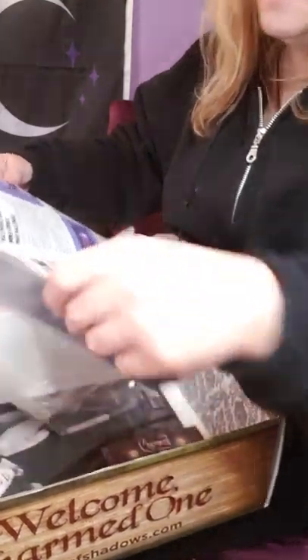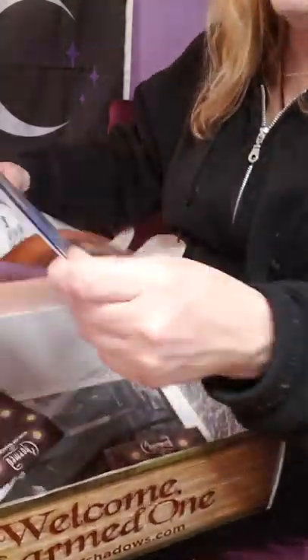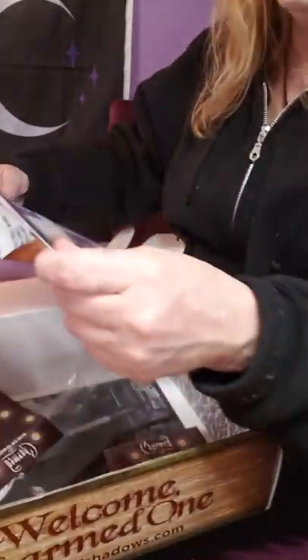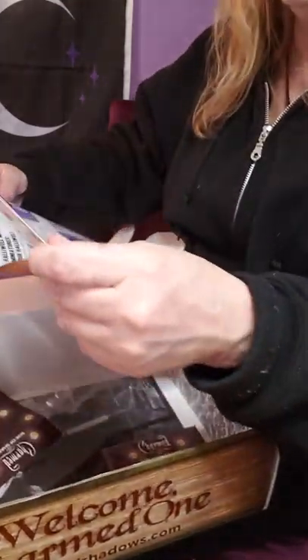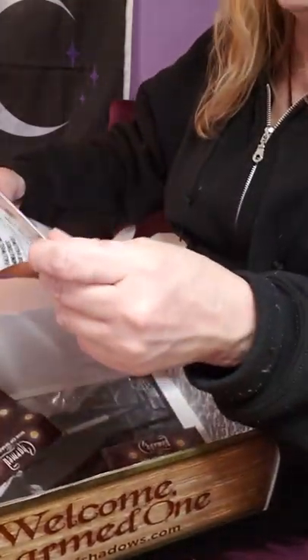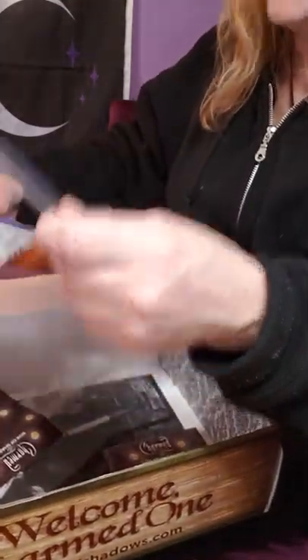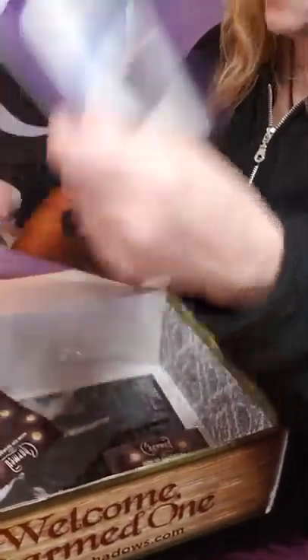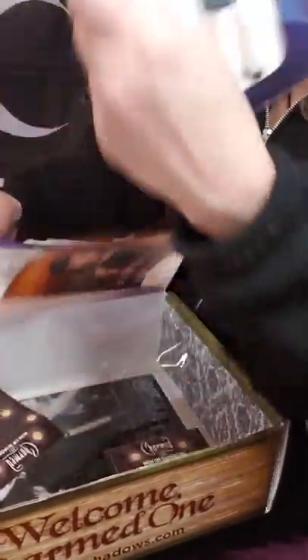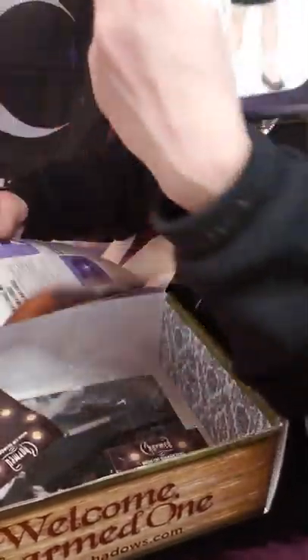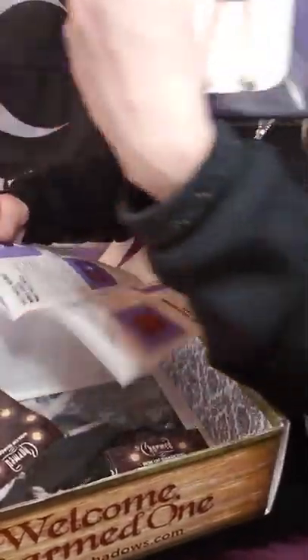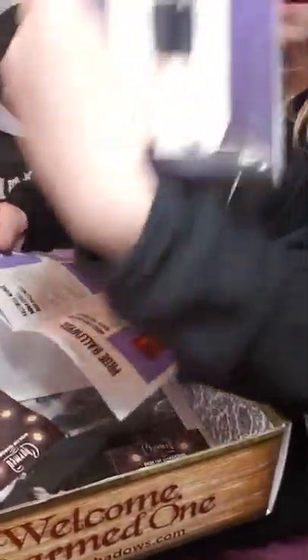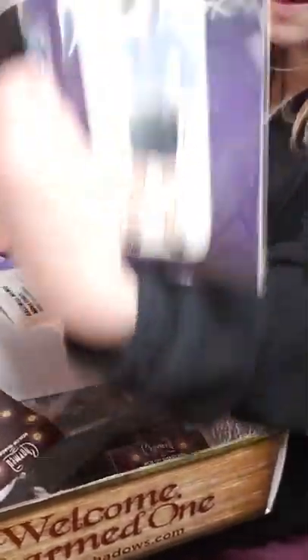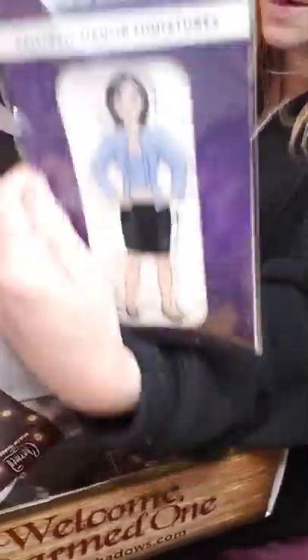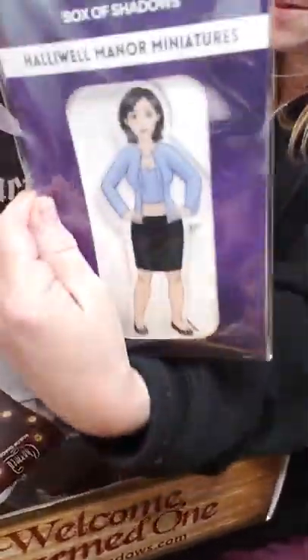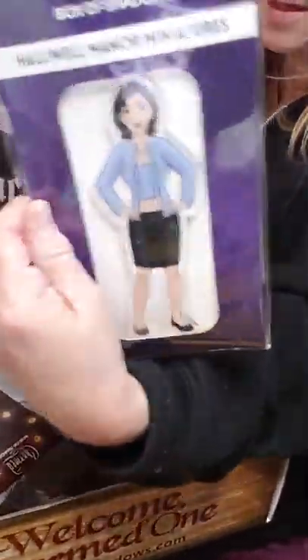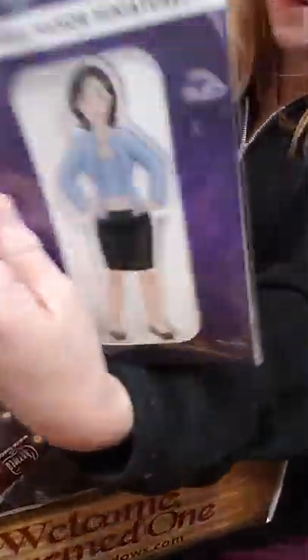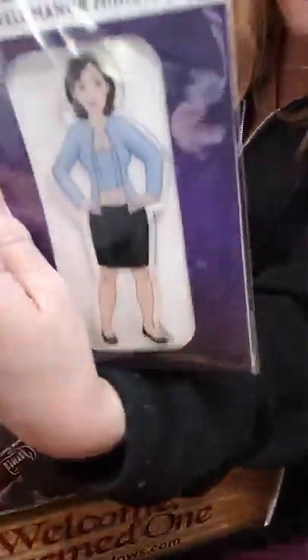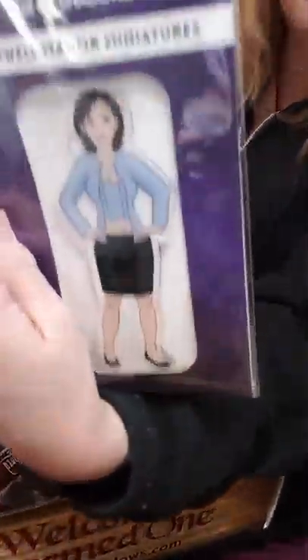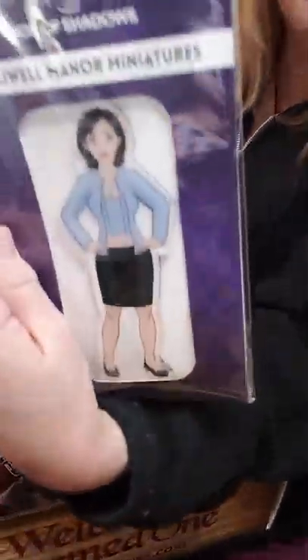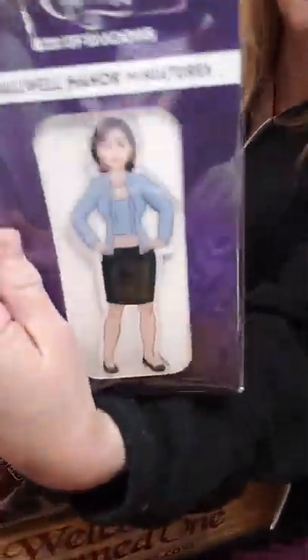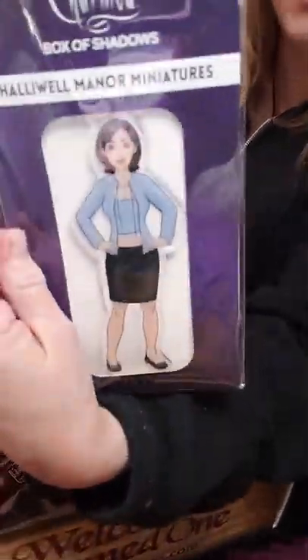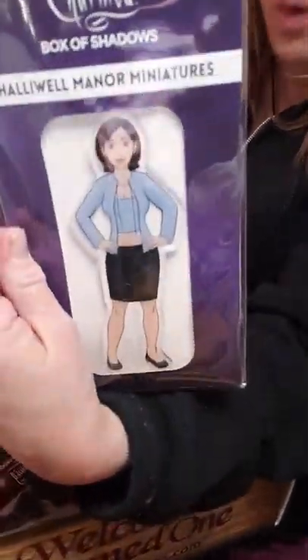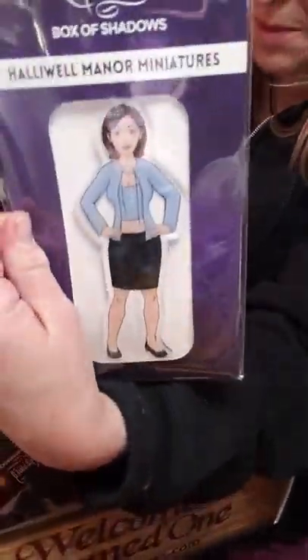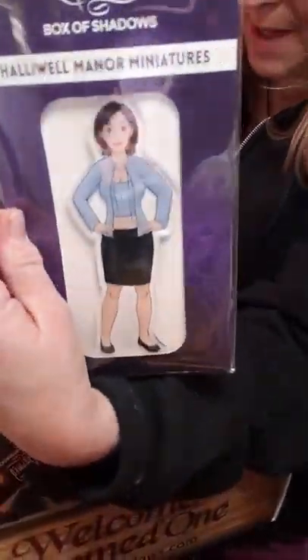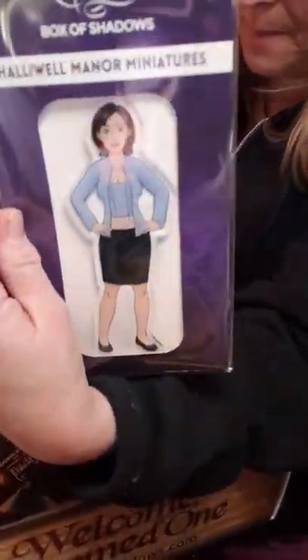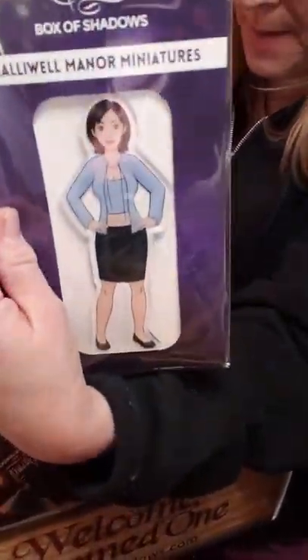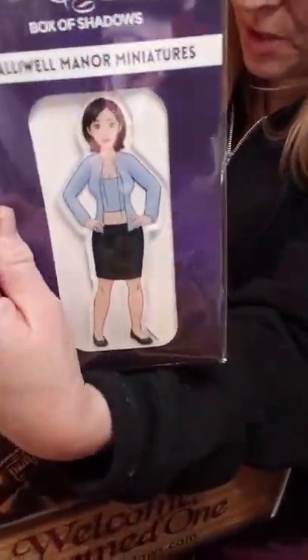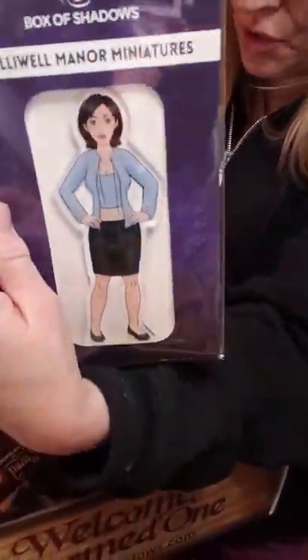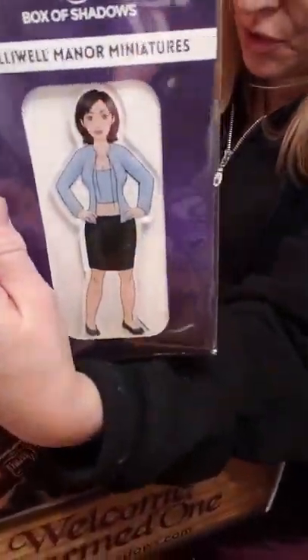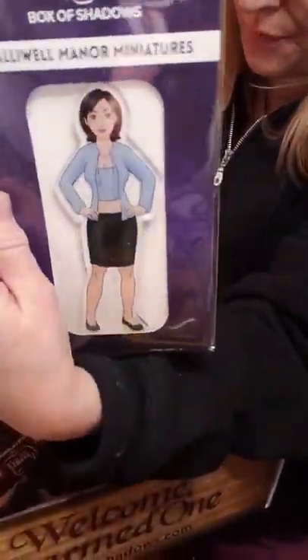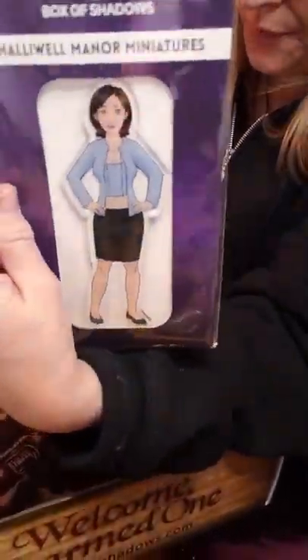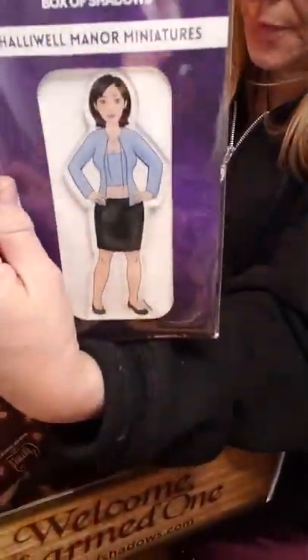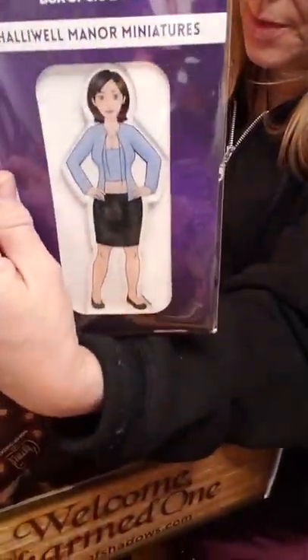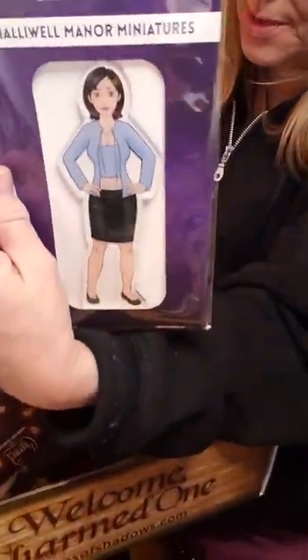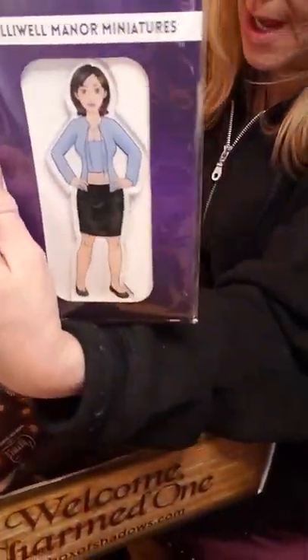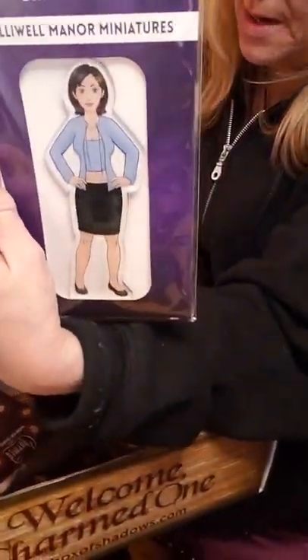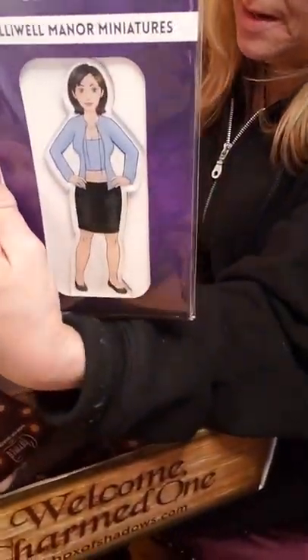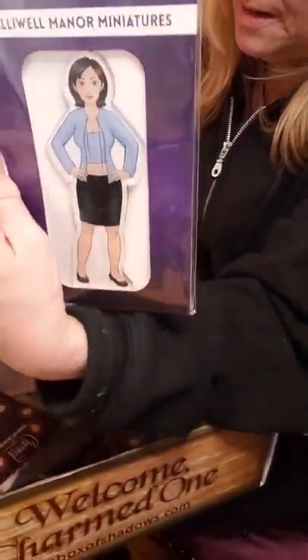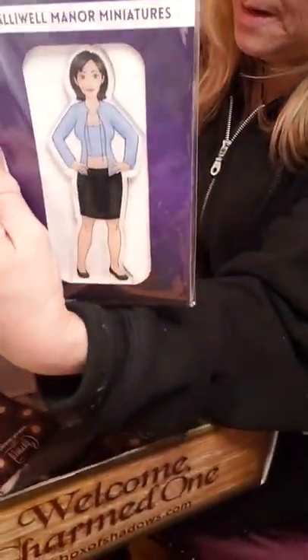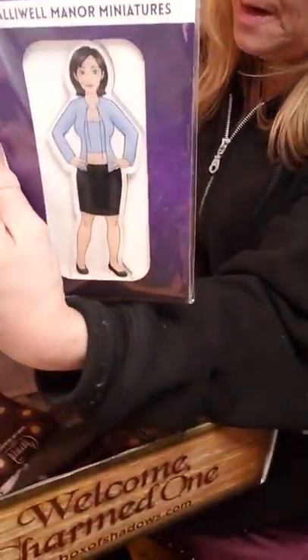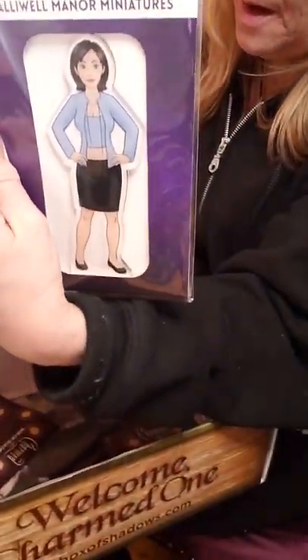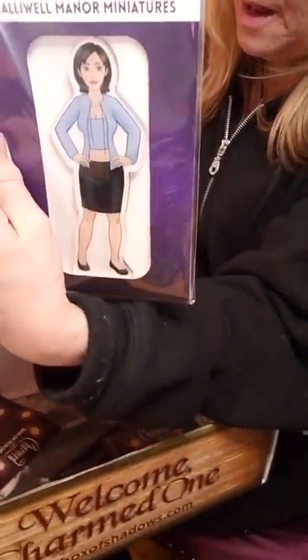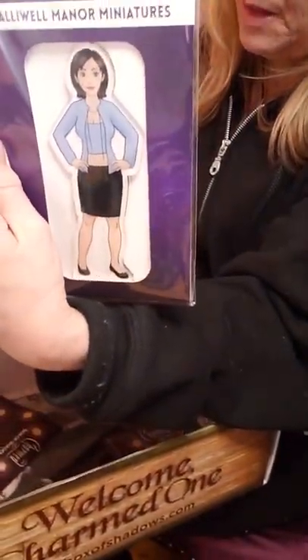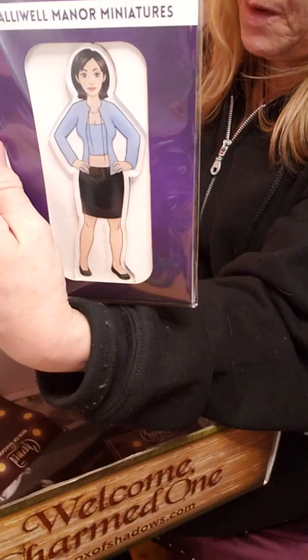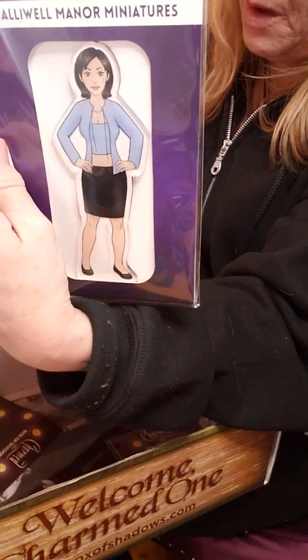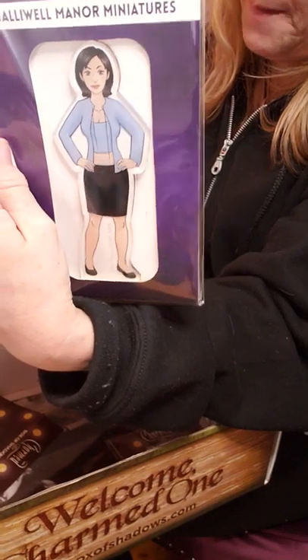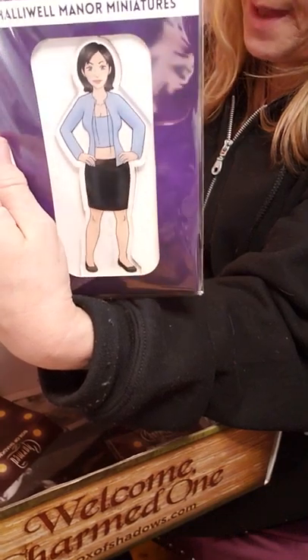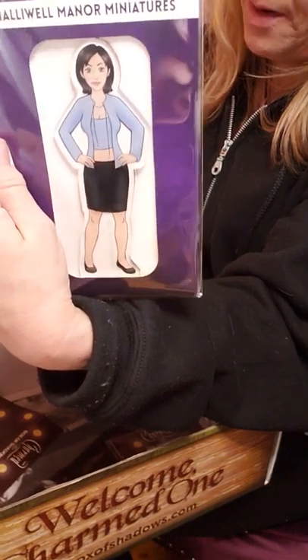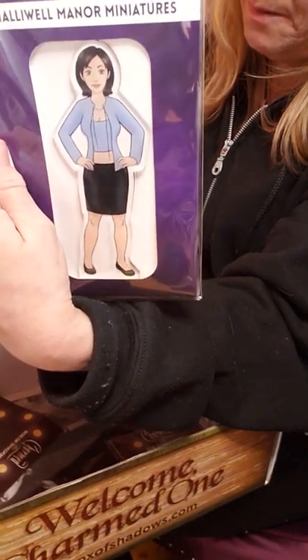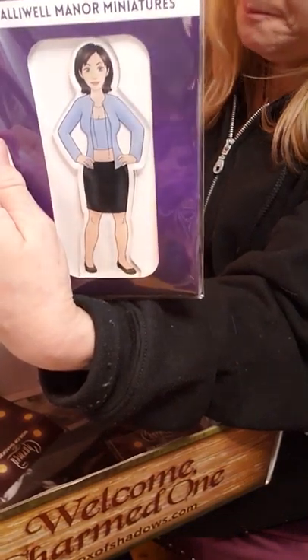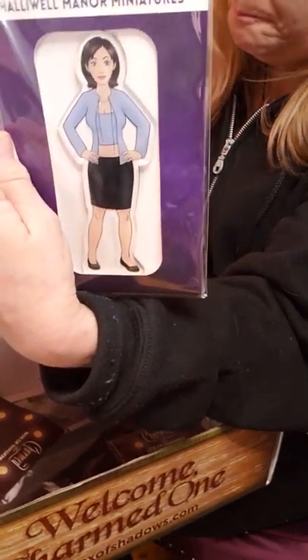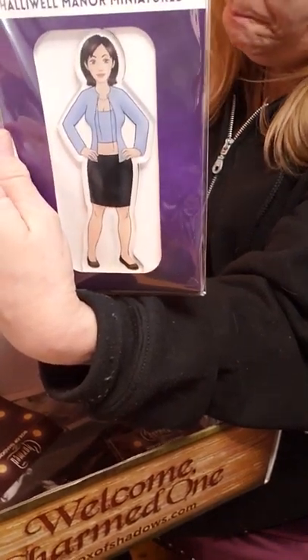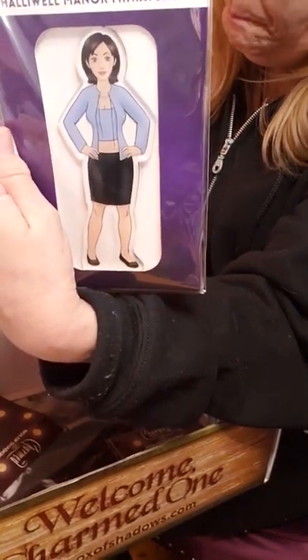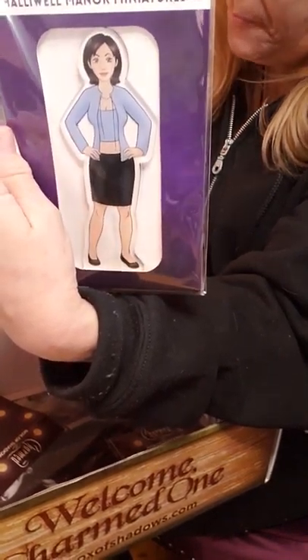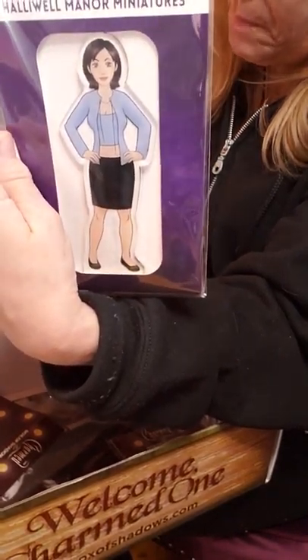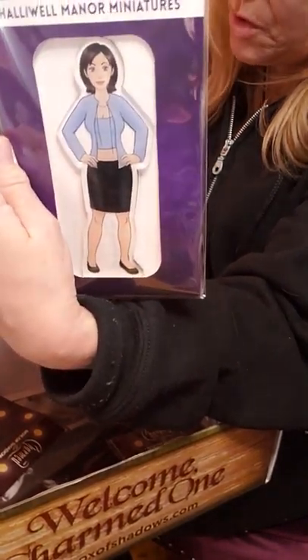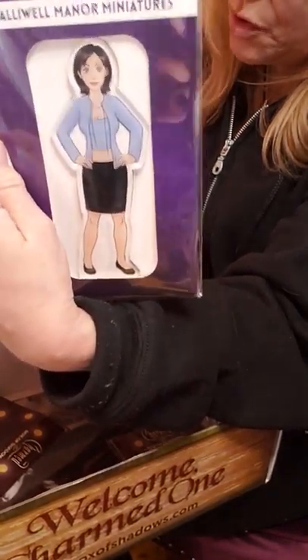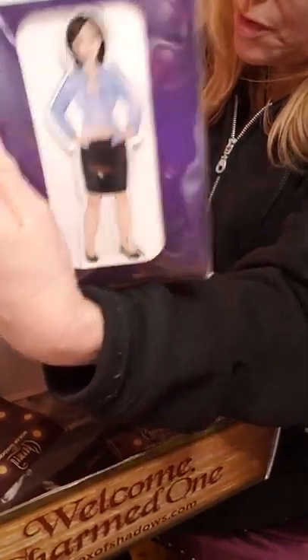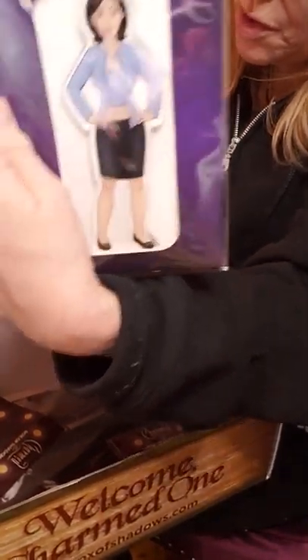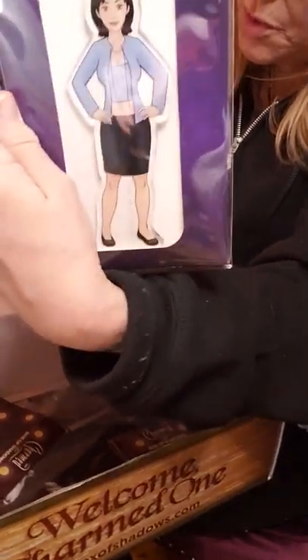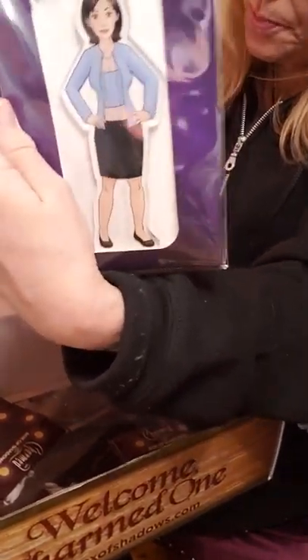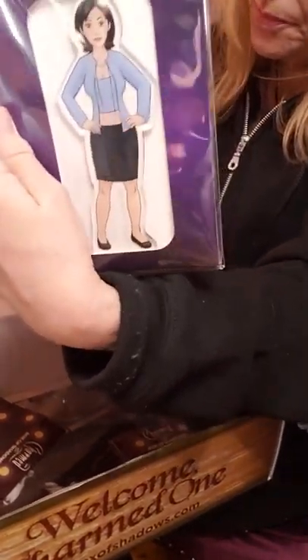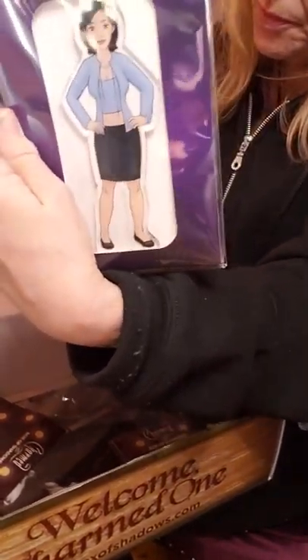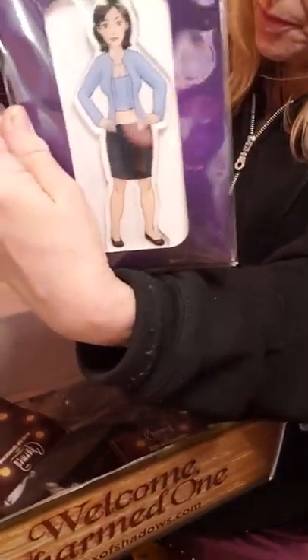We always get a miniature for our set — this is the Halliwell Manor miniature. This one is Prue.